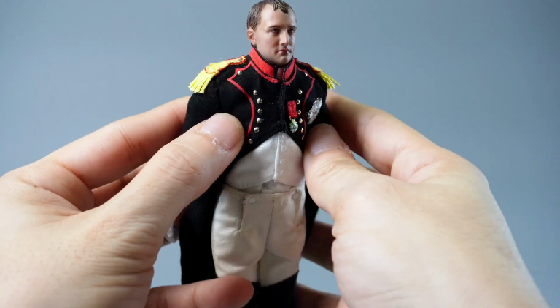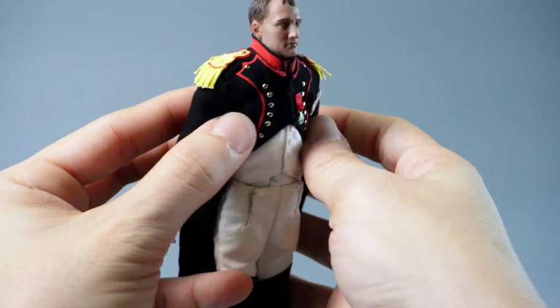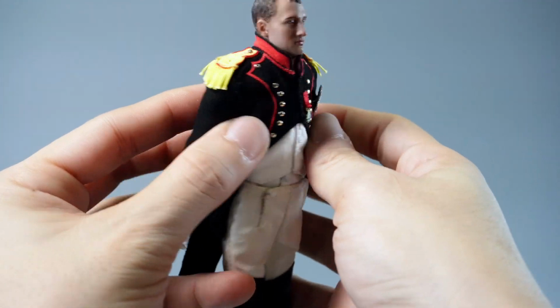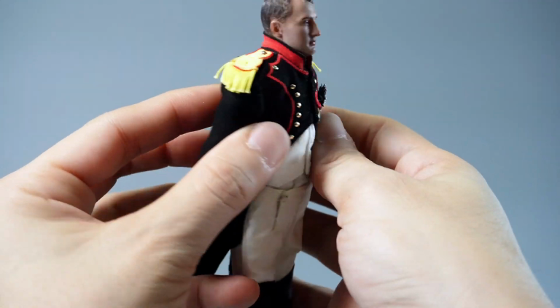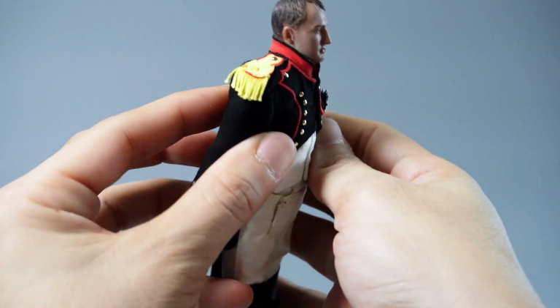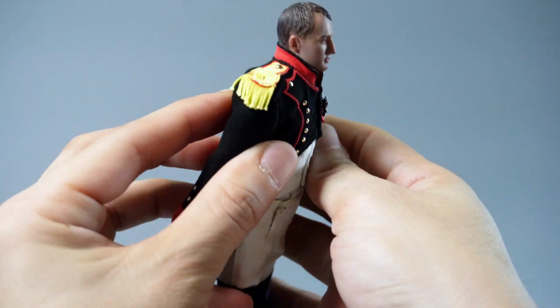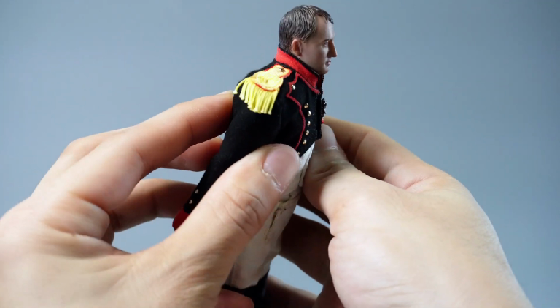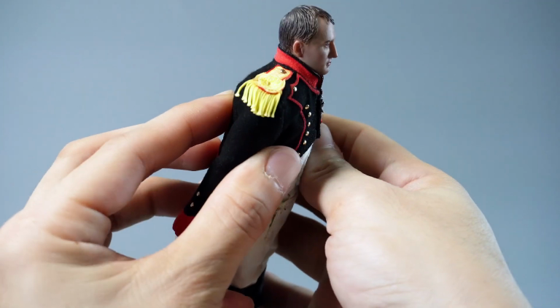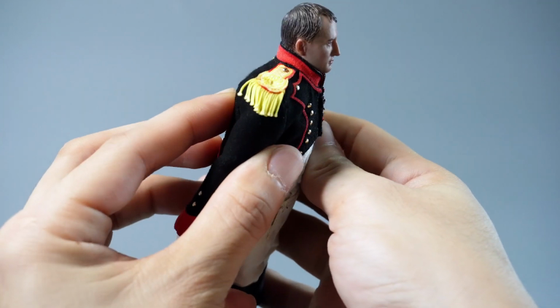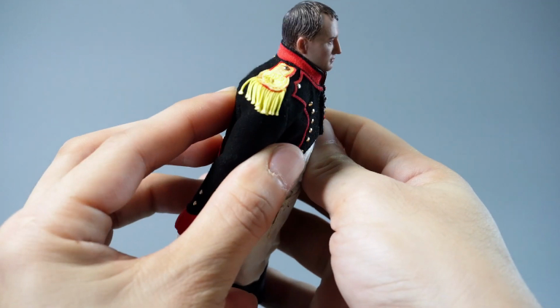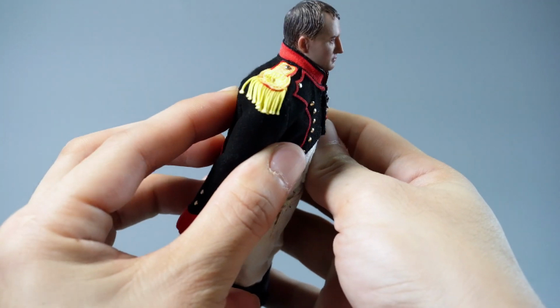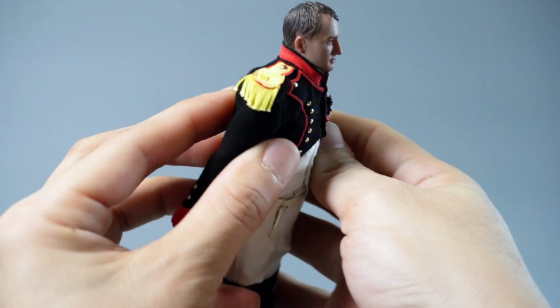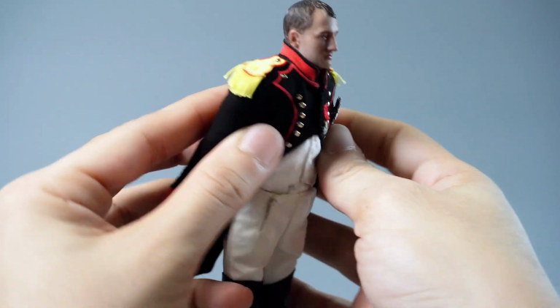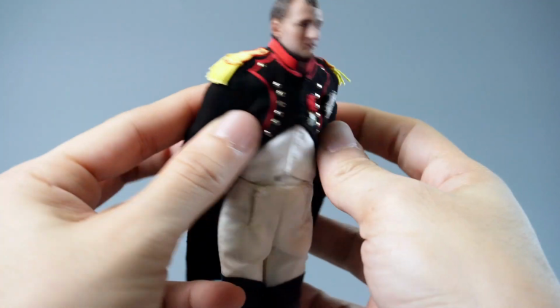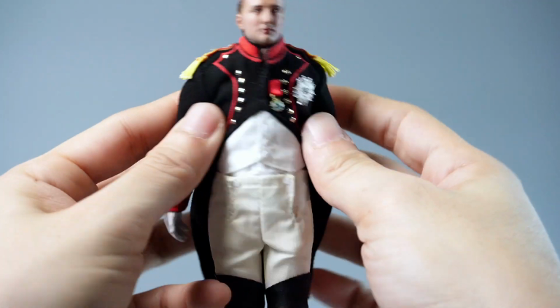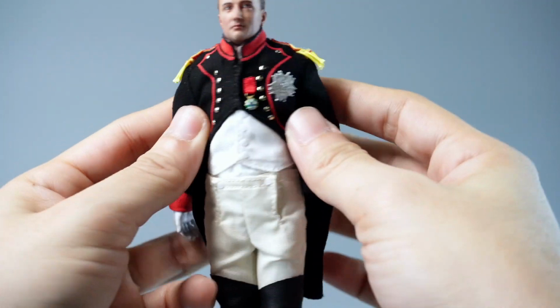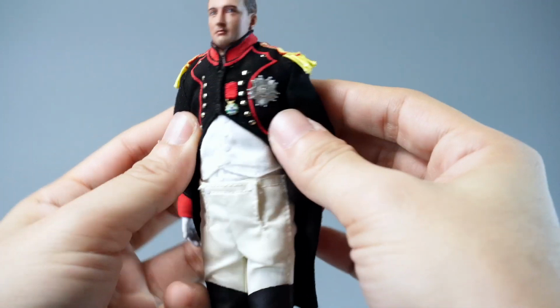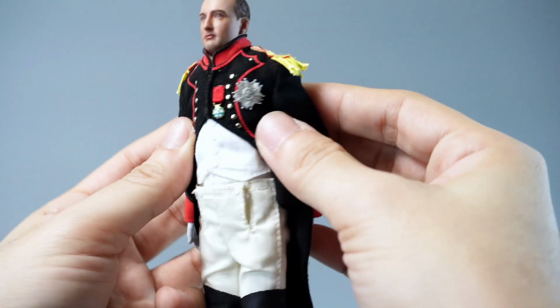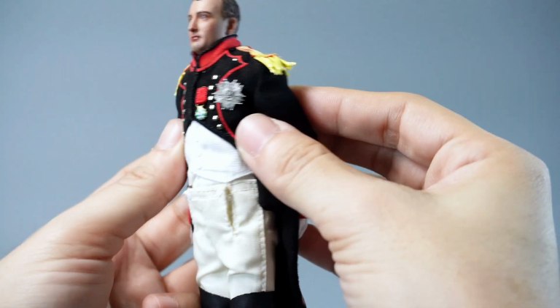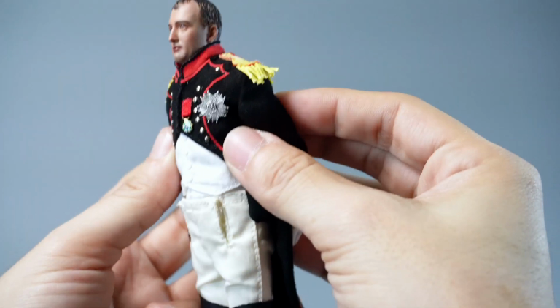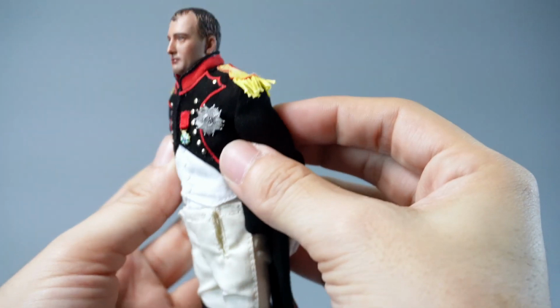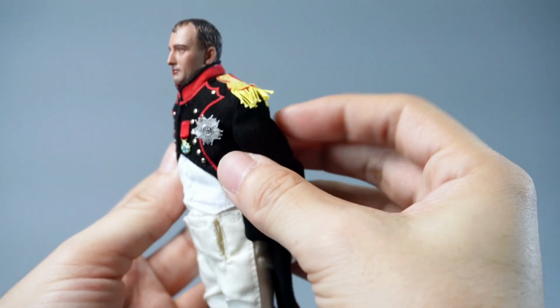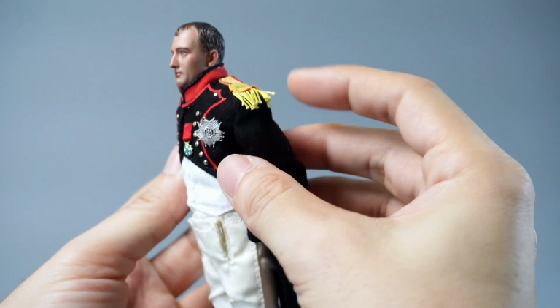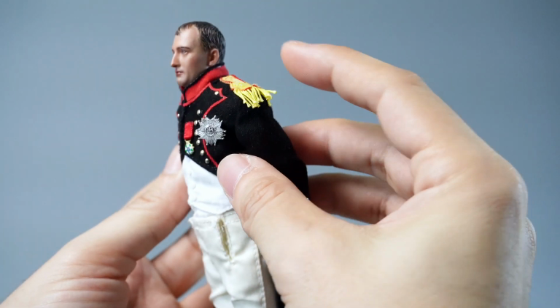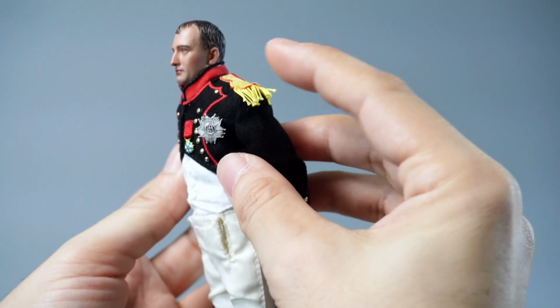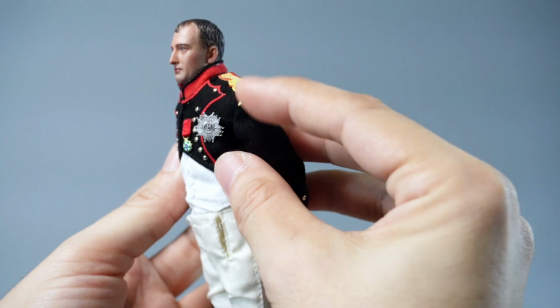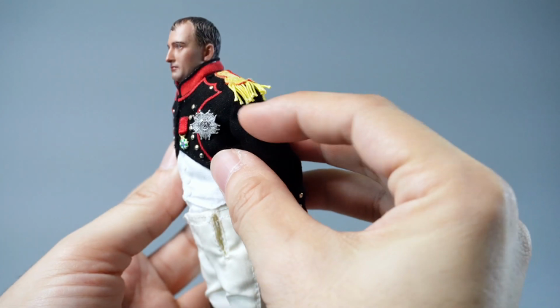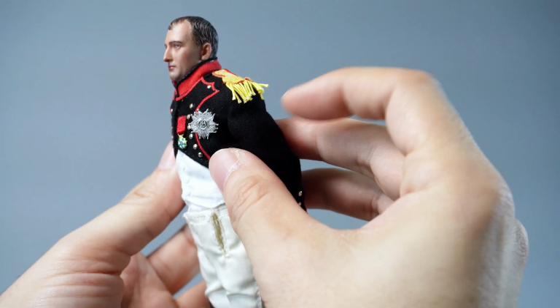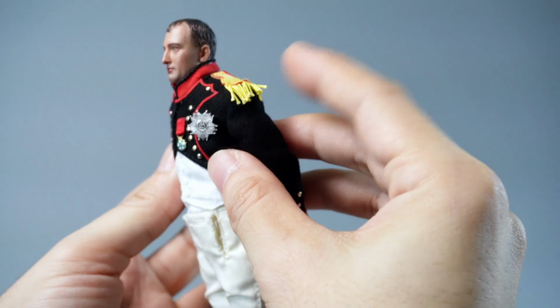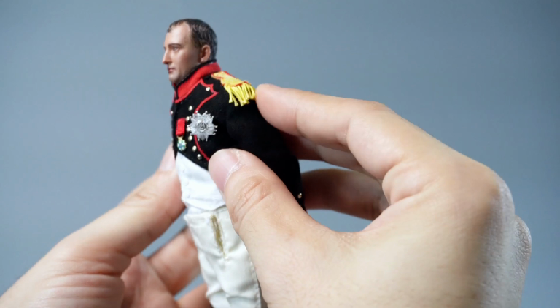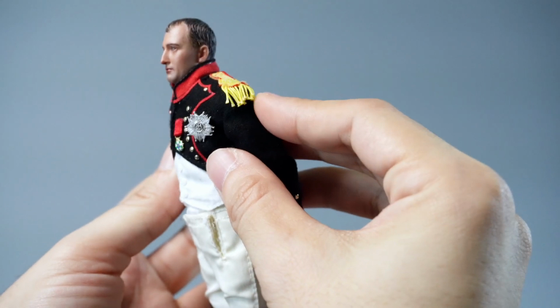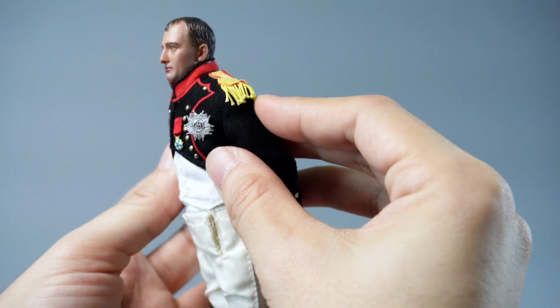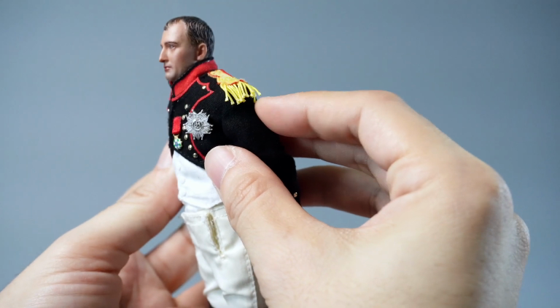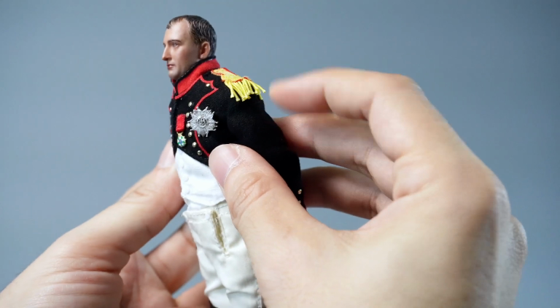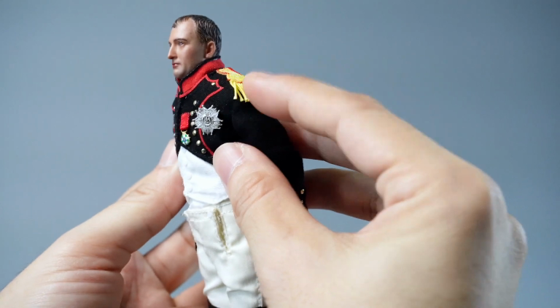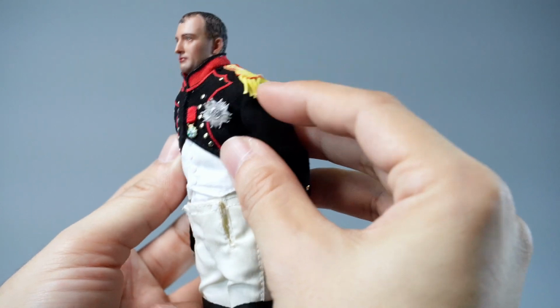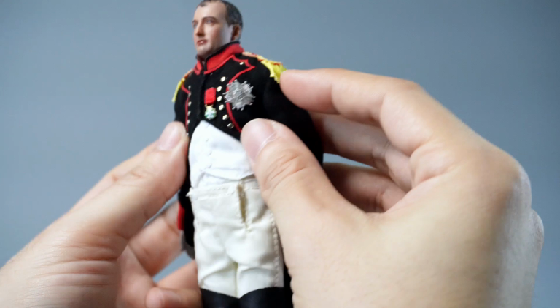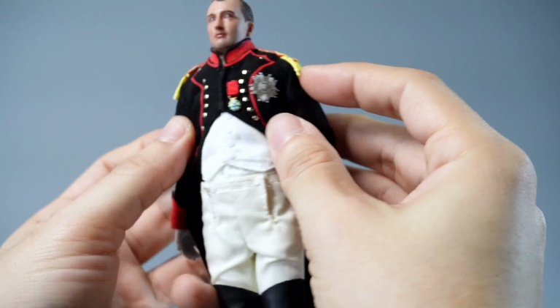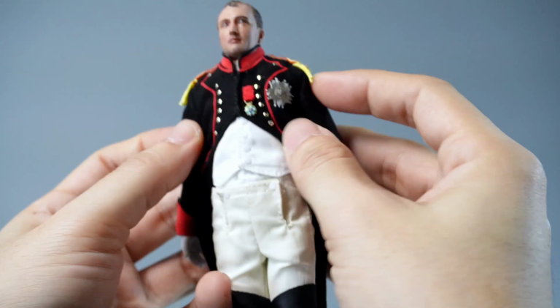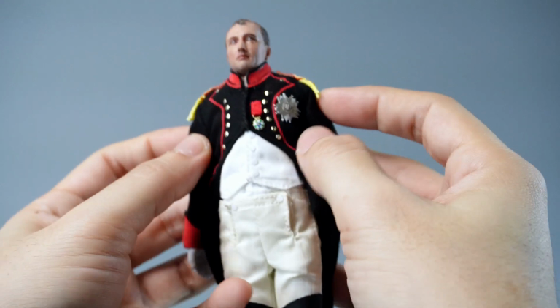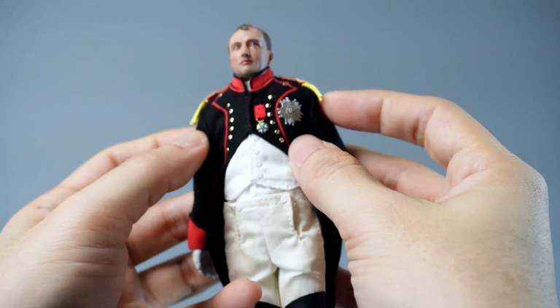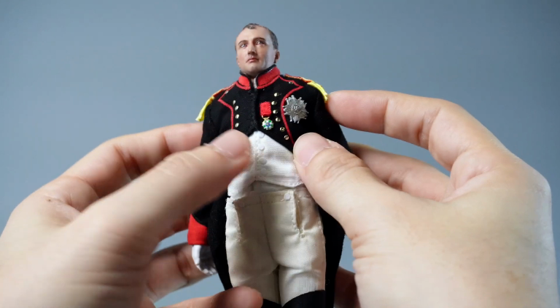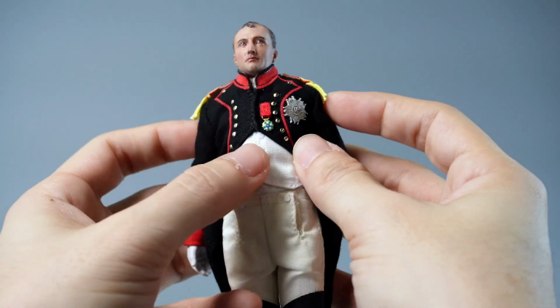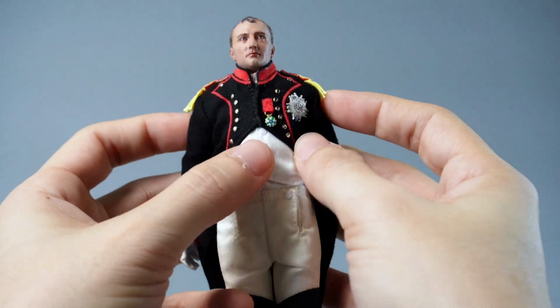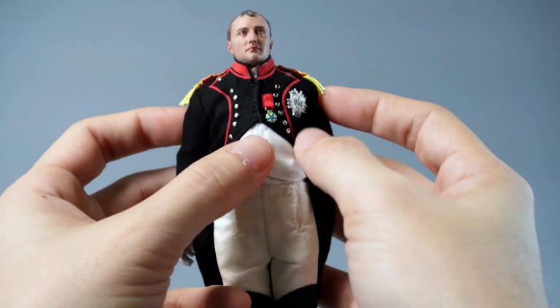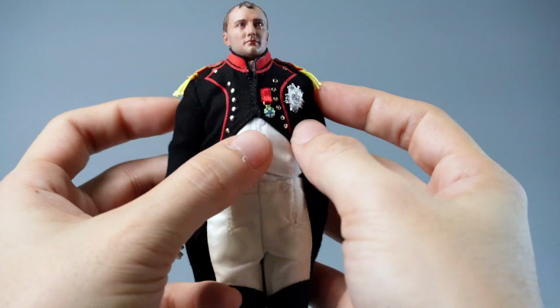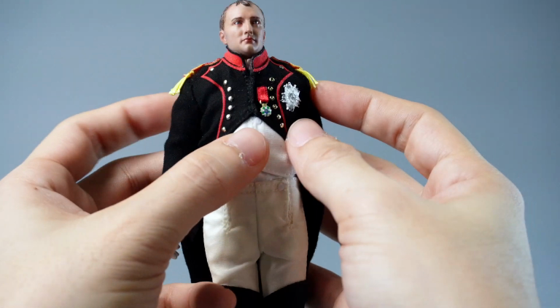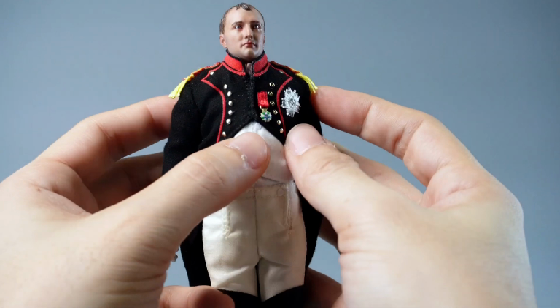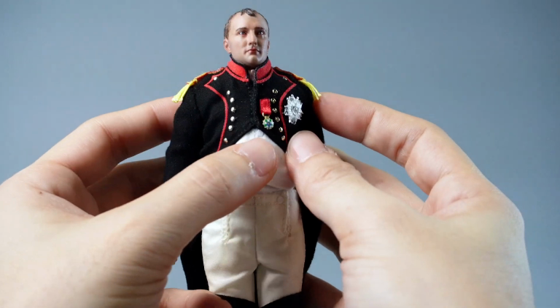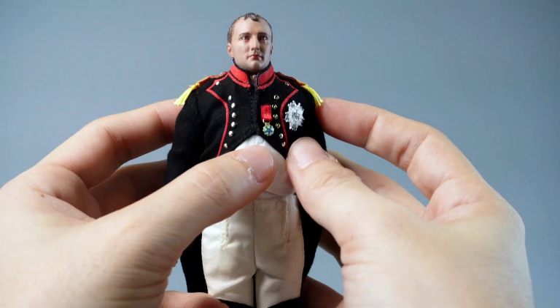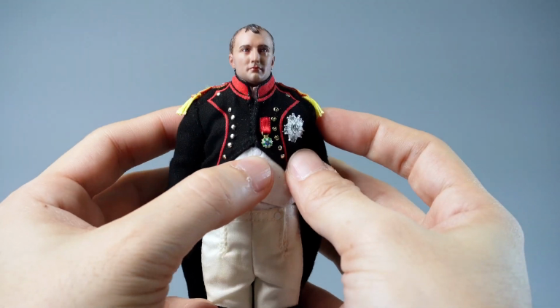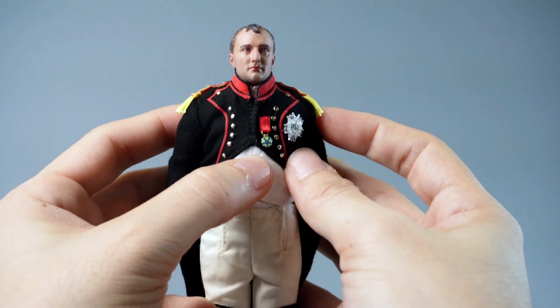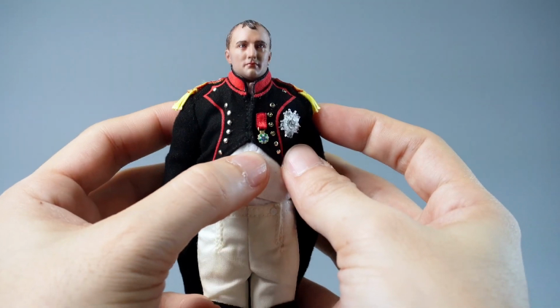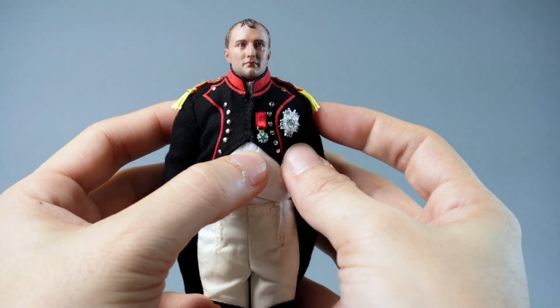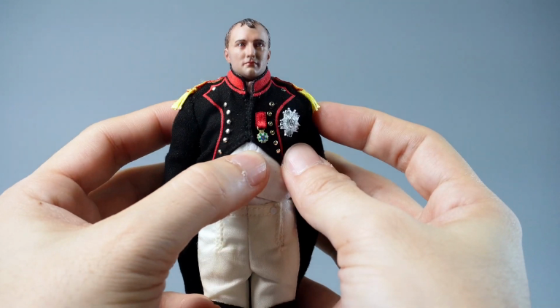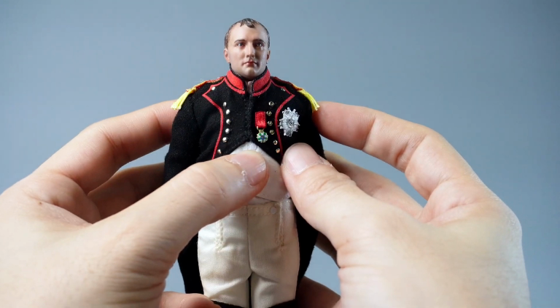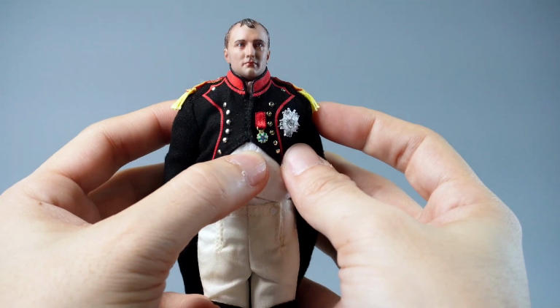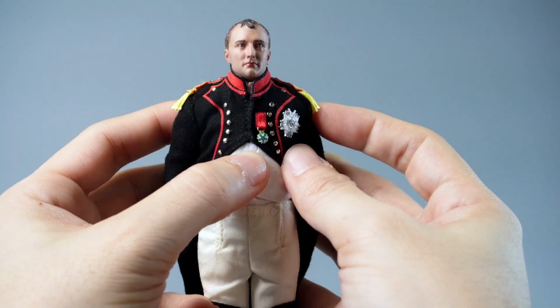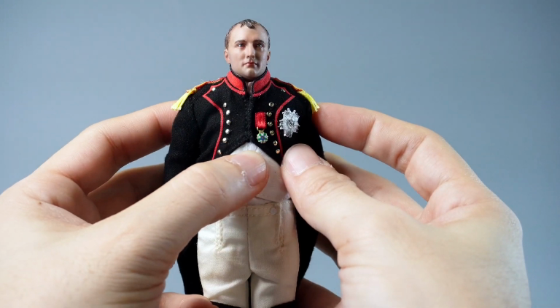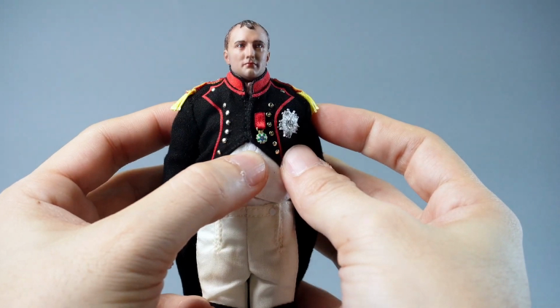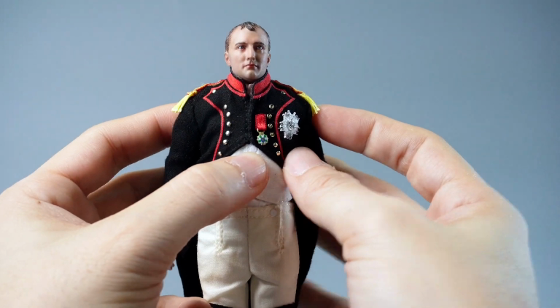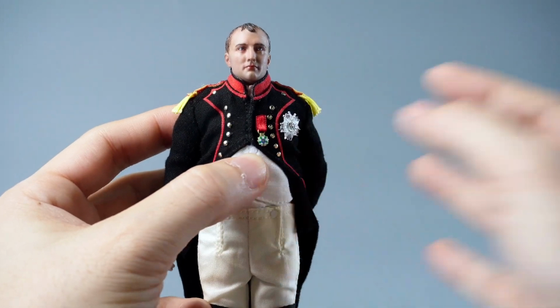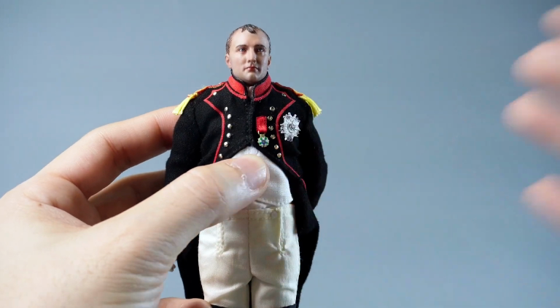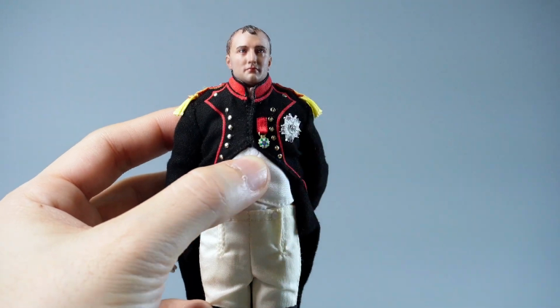The shoulder epaulets are designed with tassels, and the chest is adorned with the cross and grand eagle of the Legion of Honor.